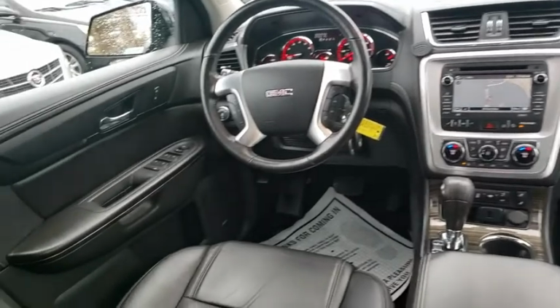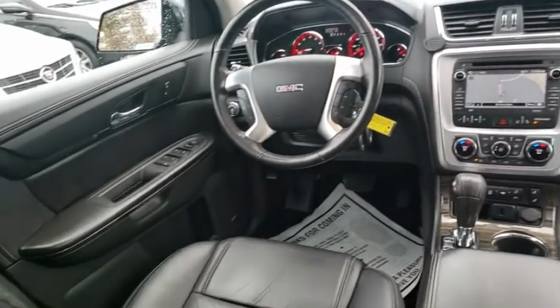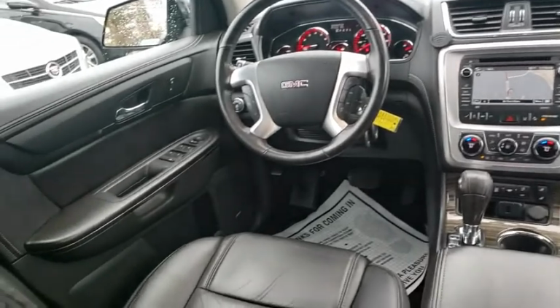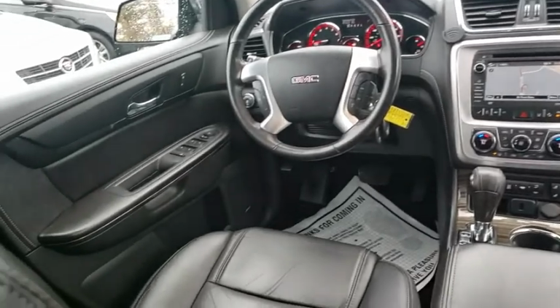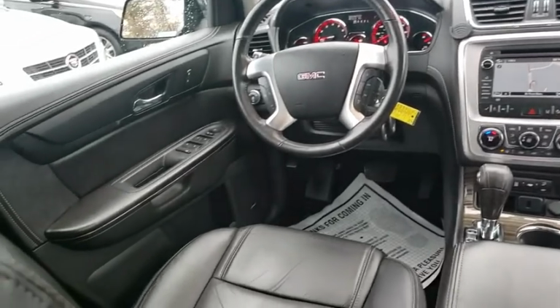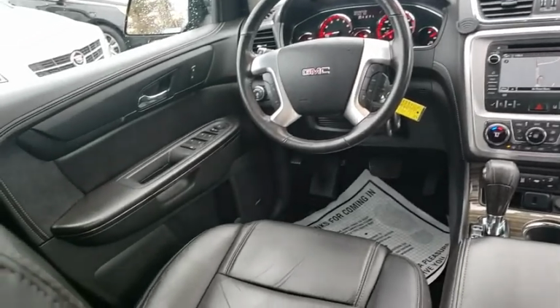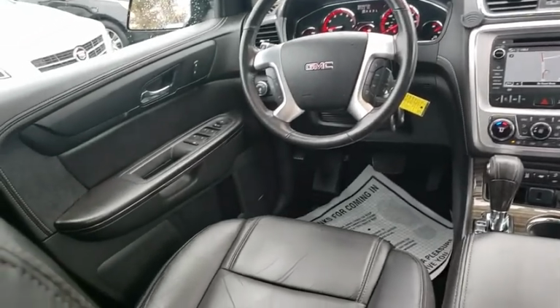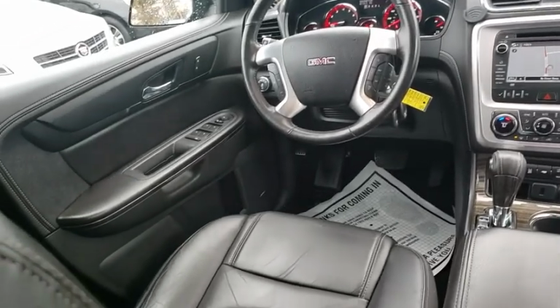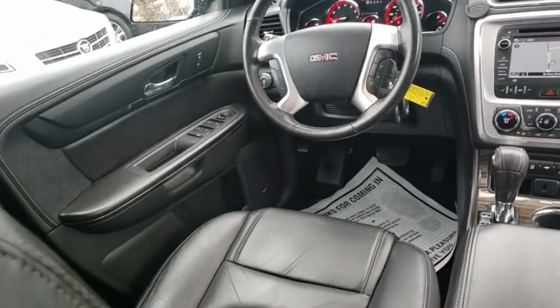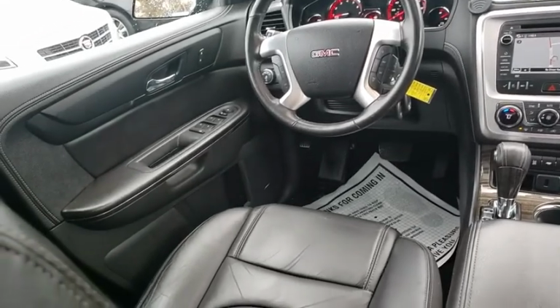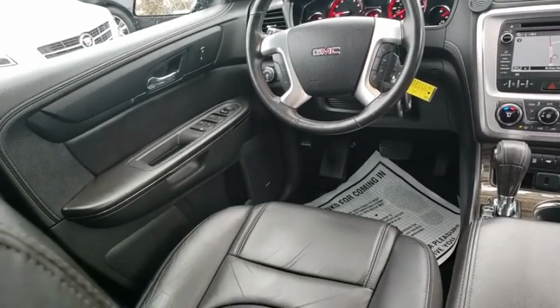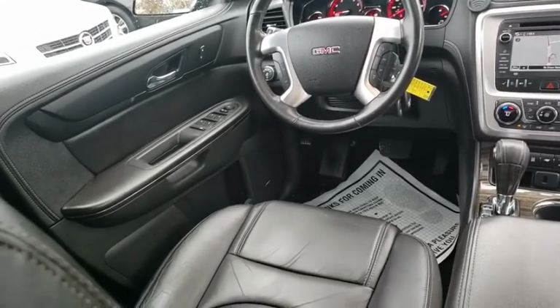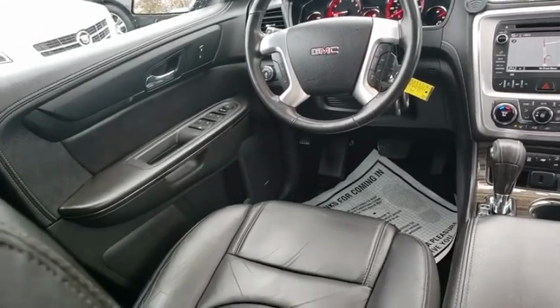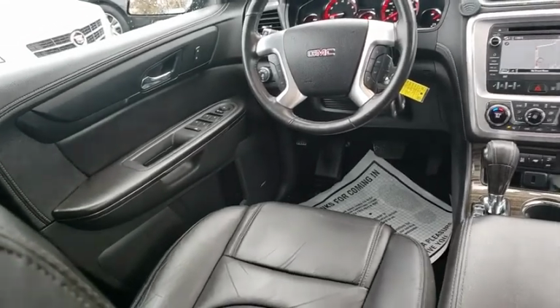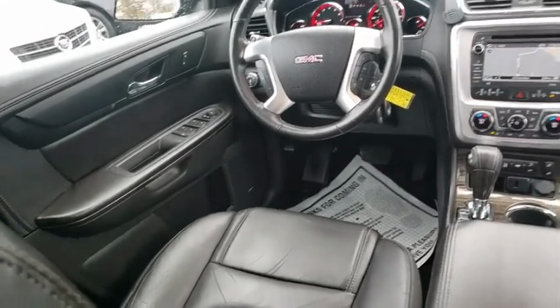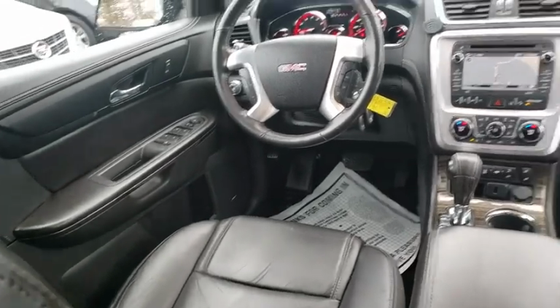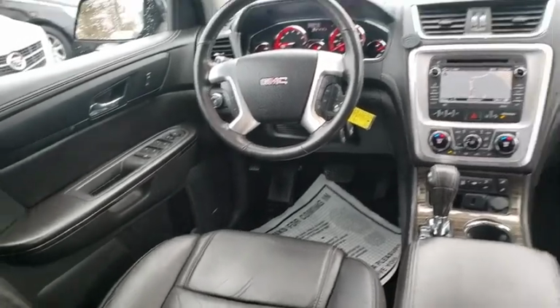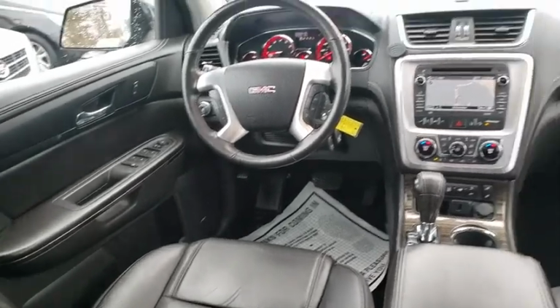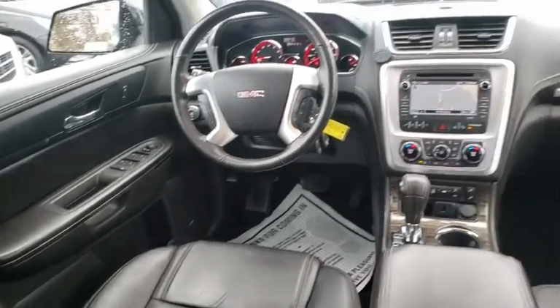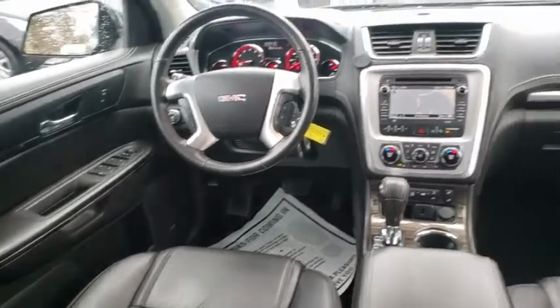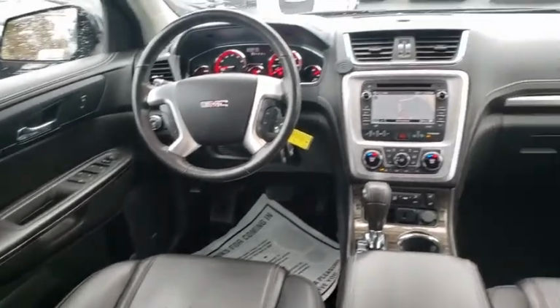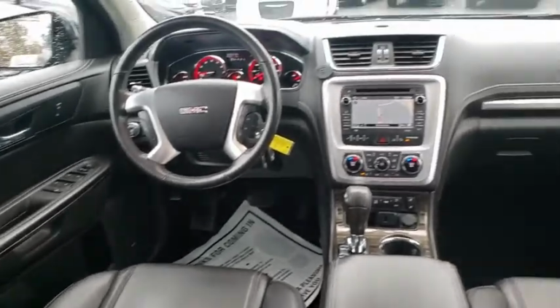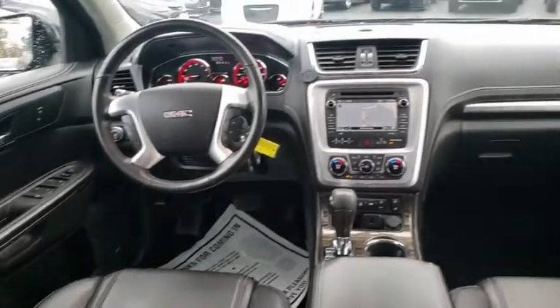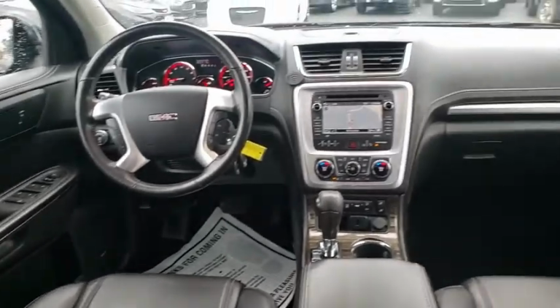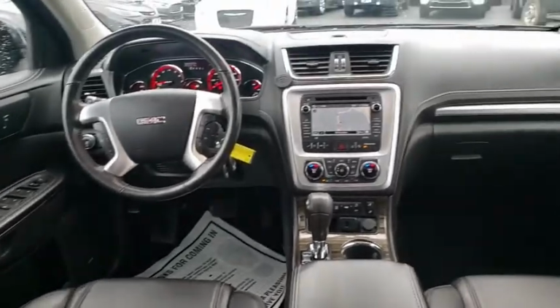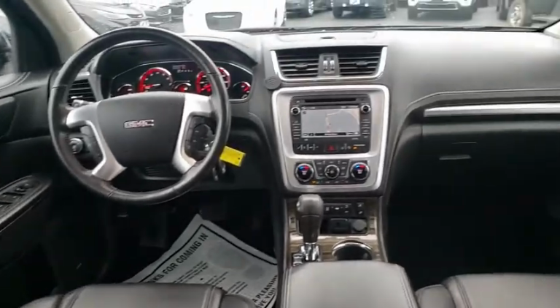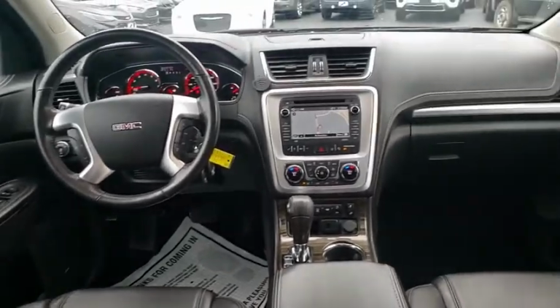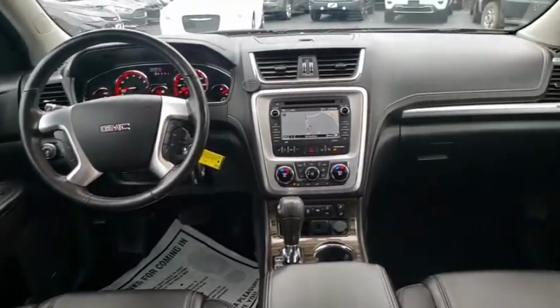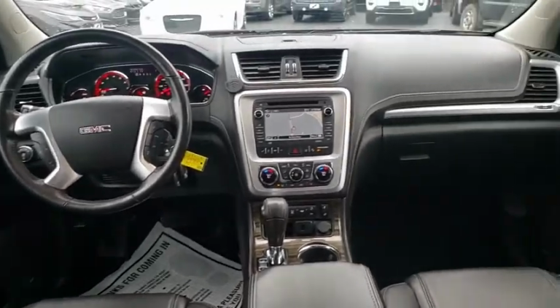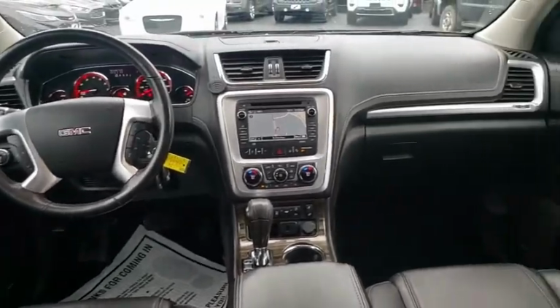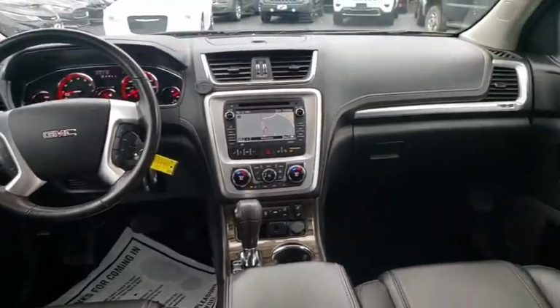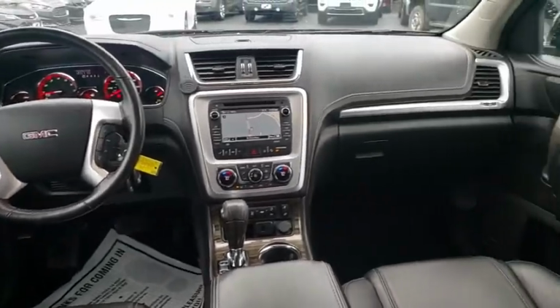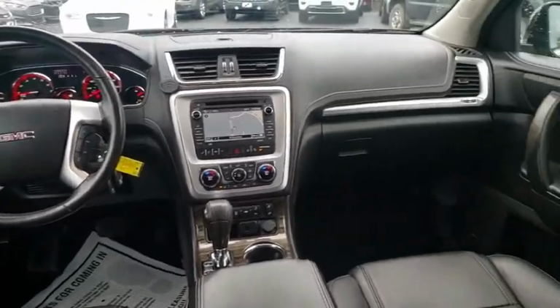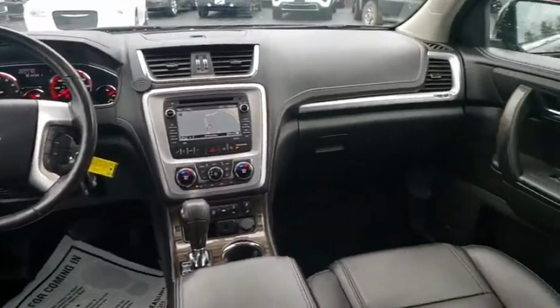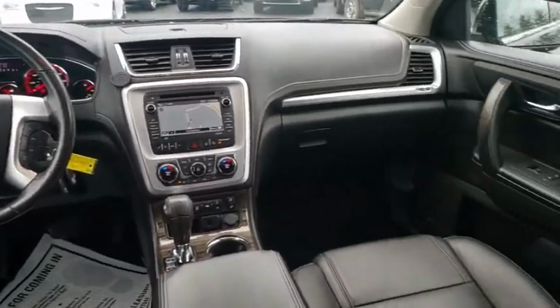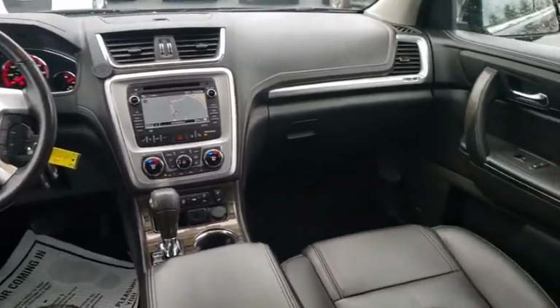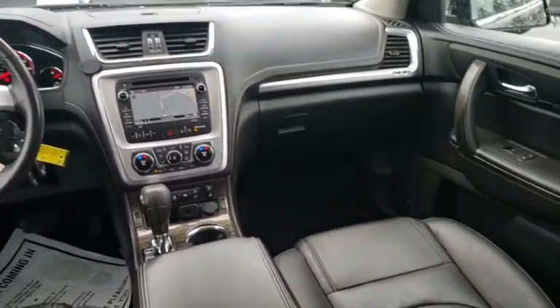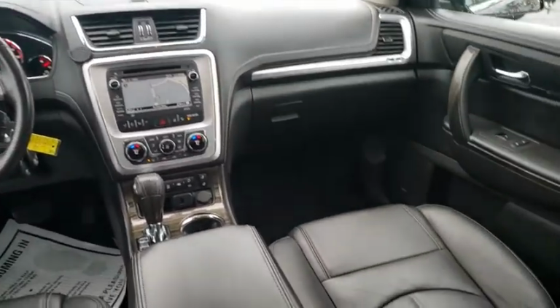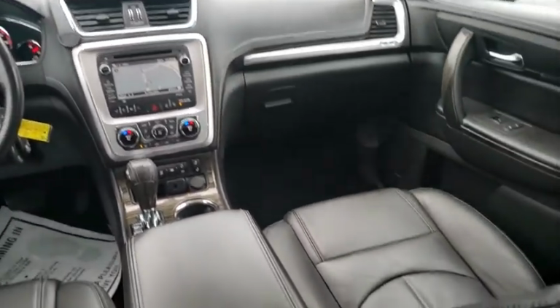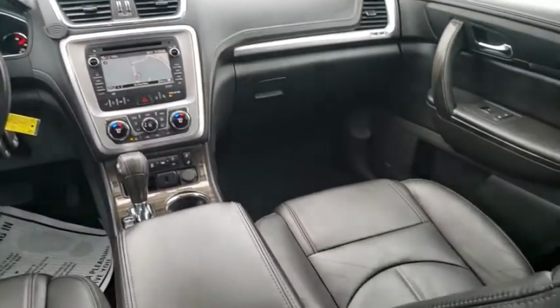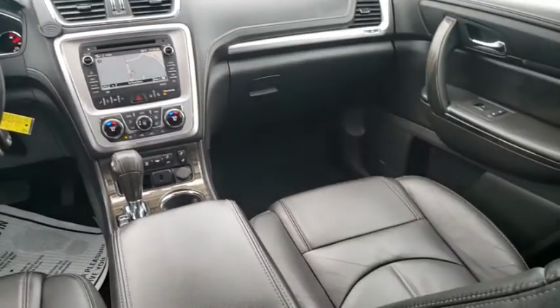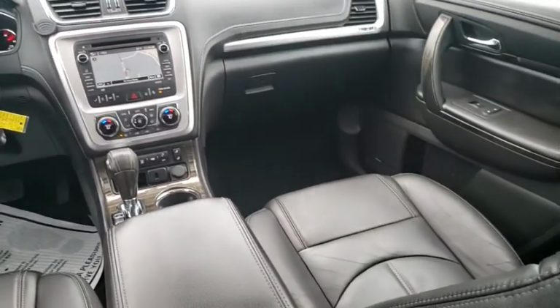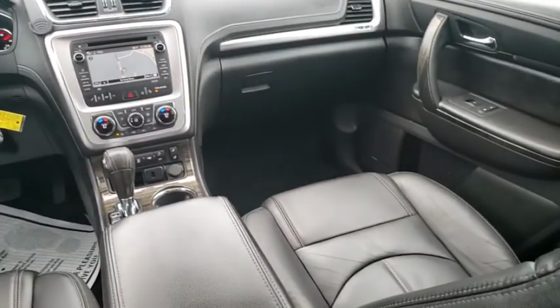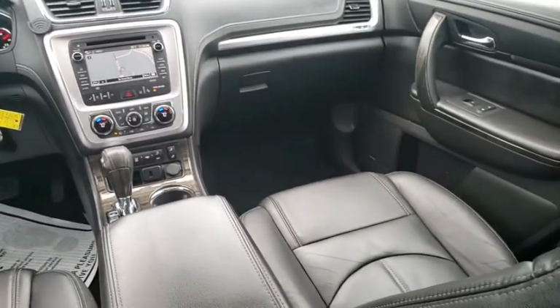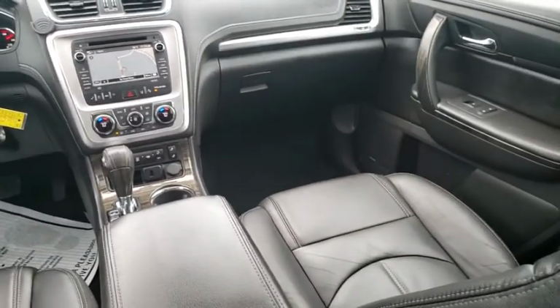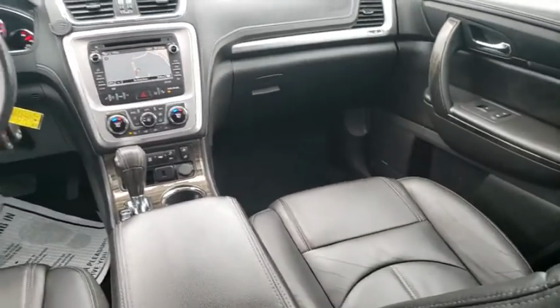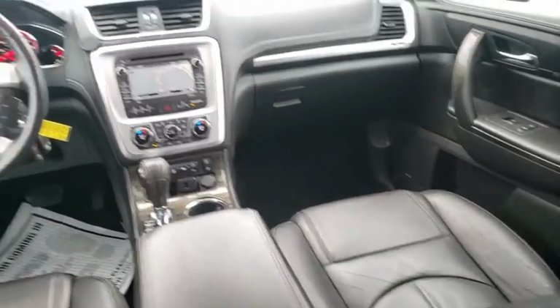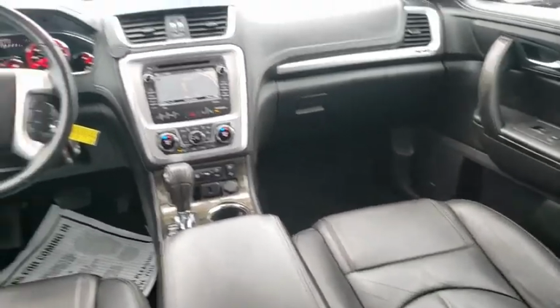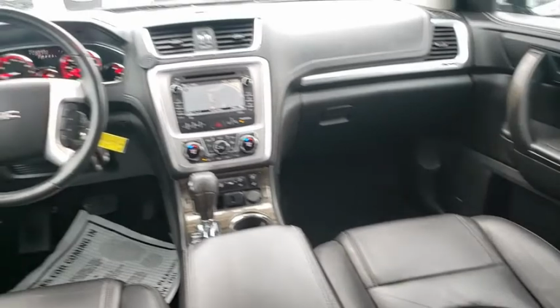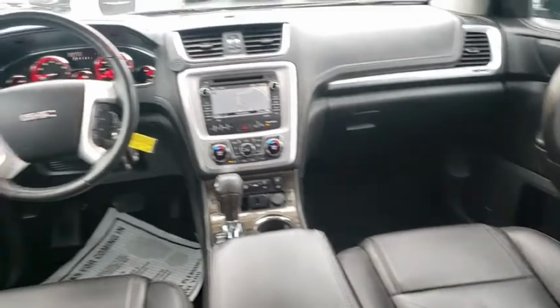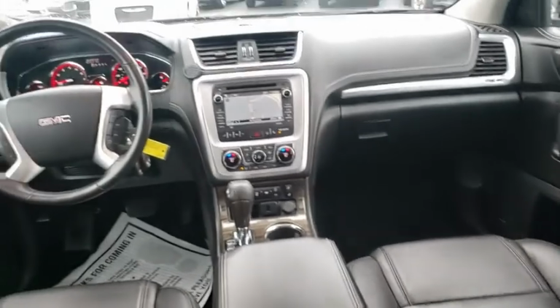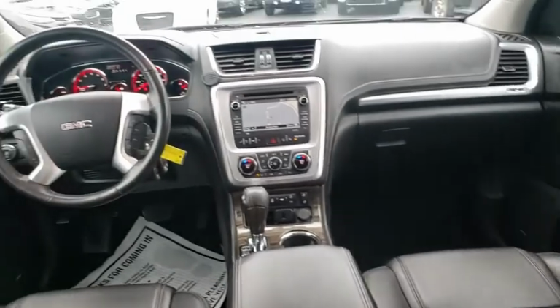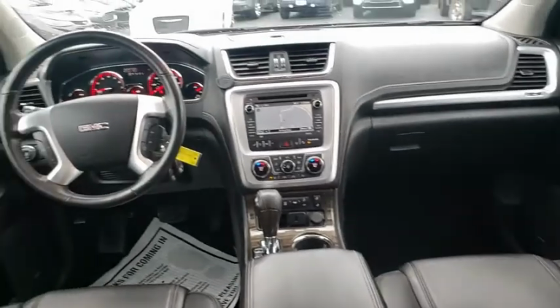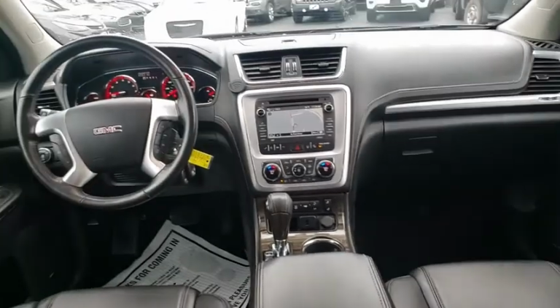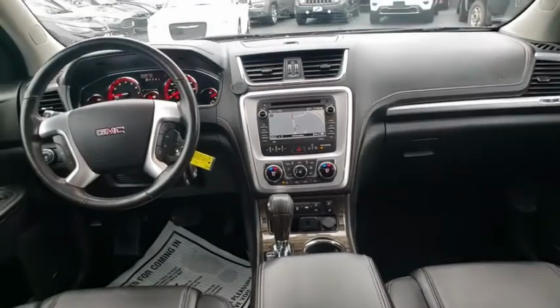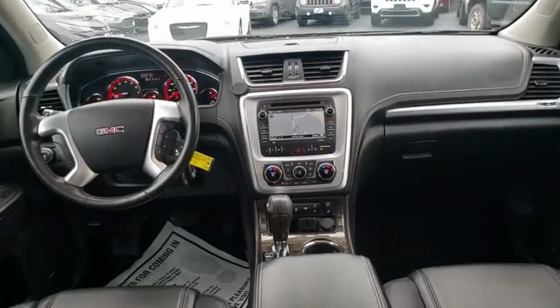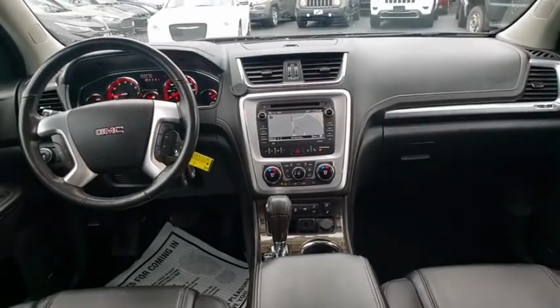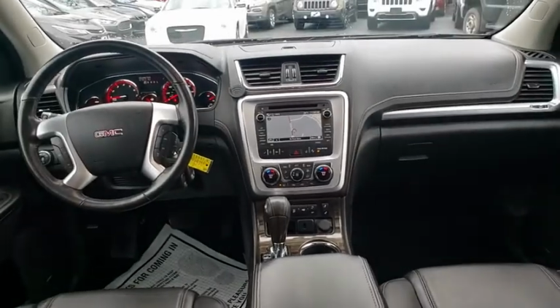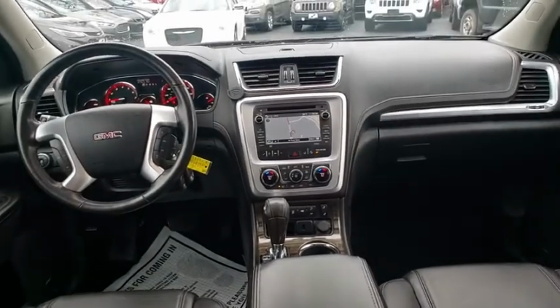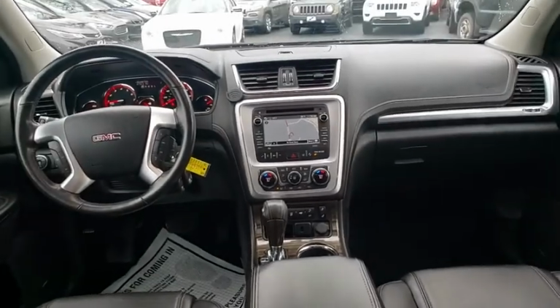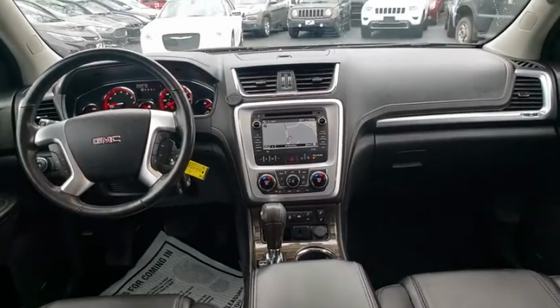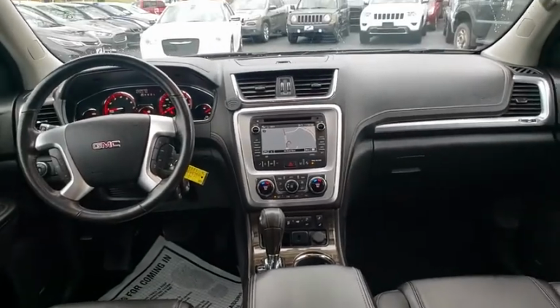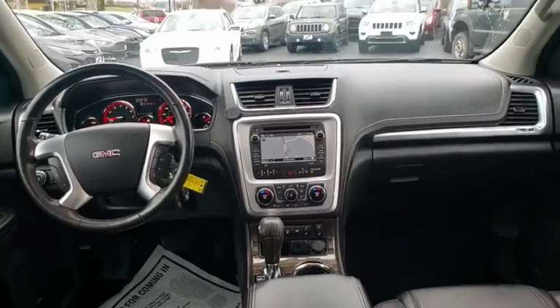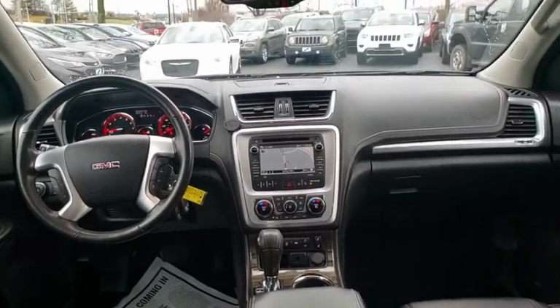Universal garage door opener, heated front seats, rear window defroster, fog lights, compass, power windows.